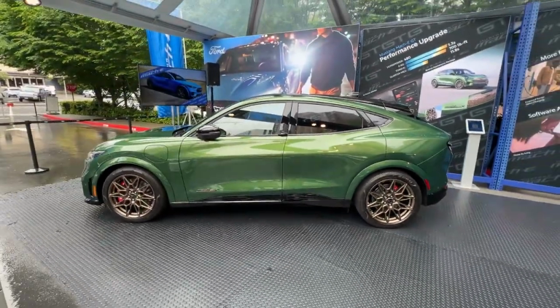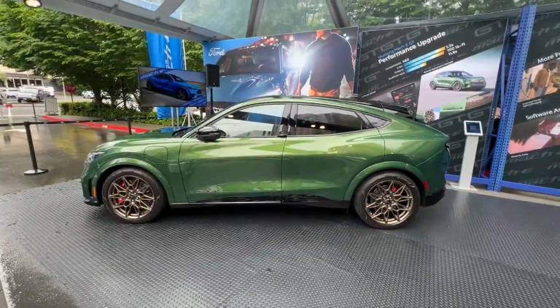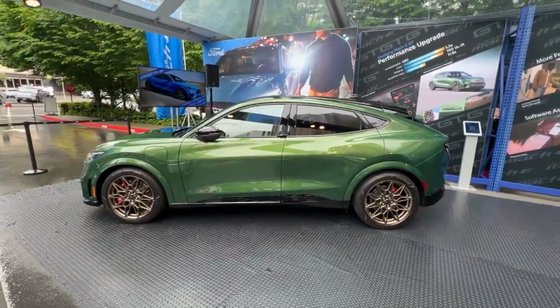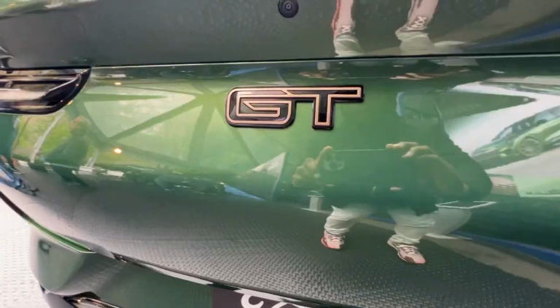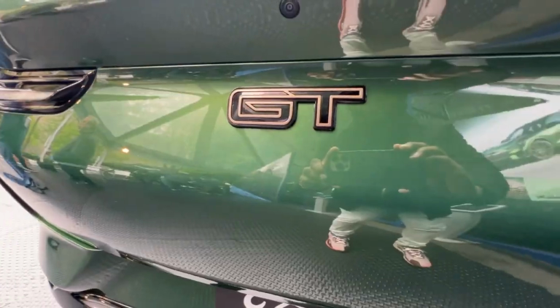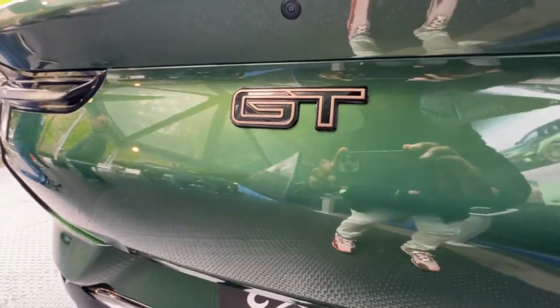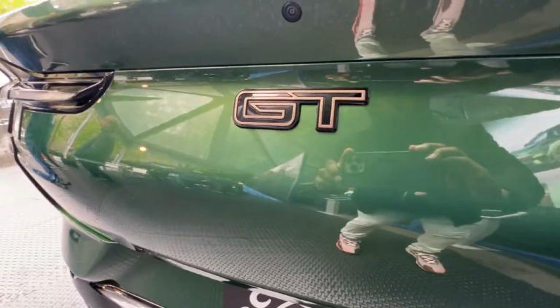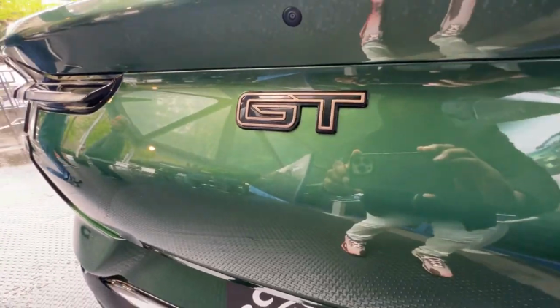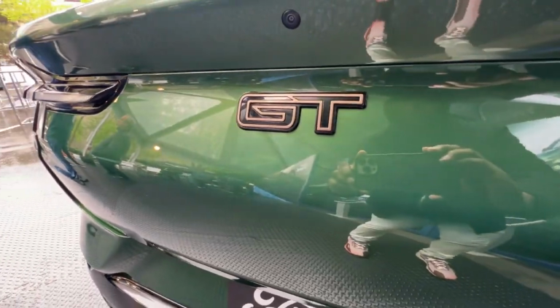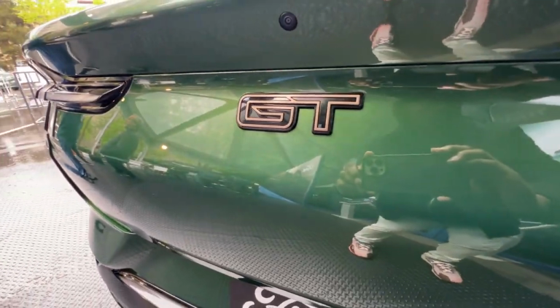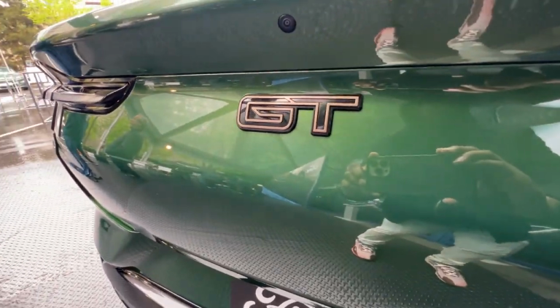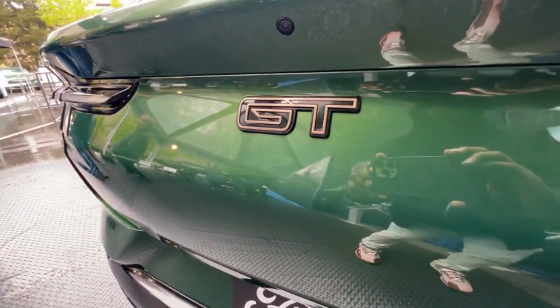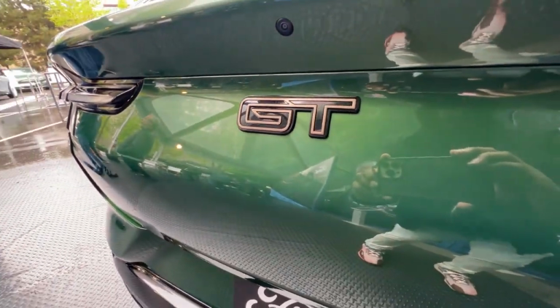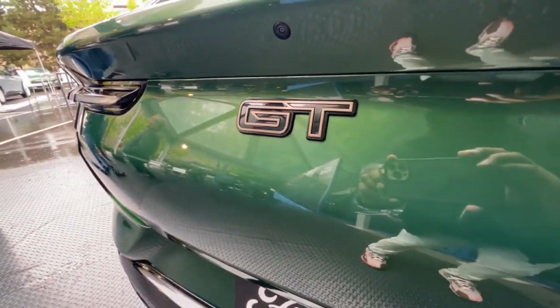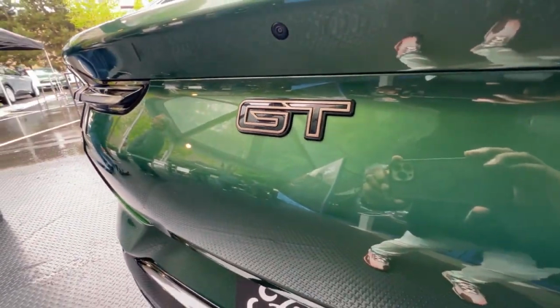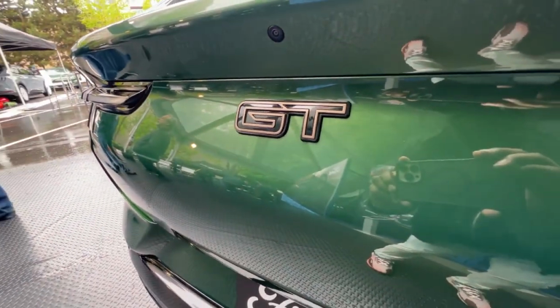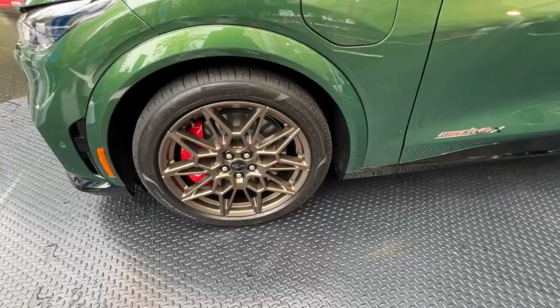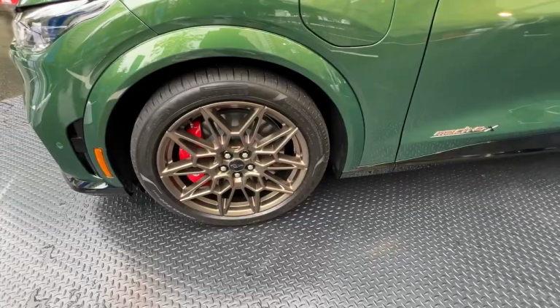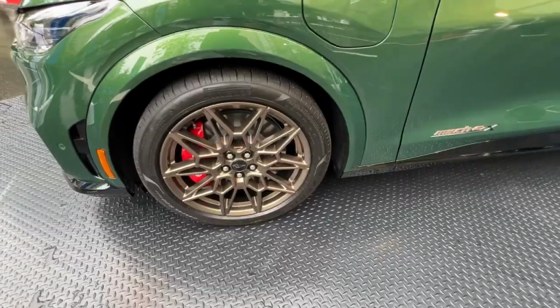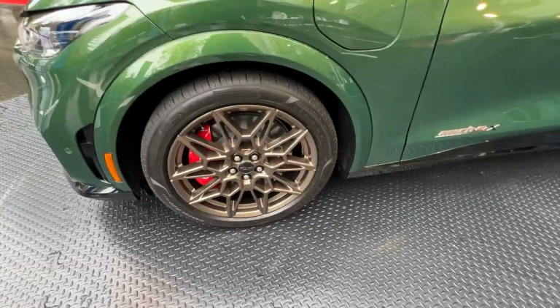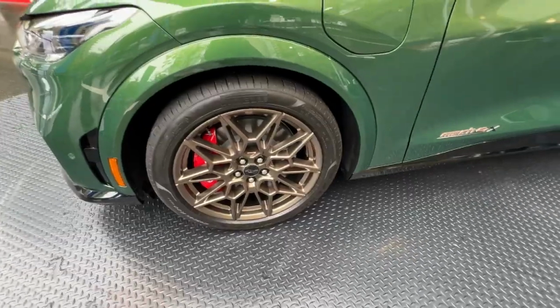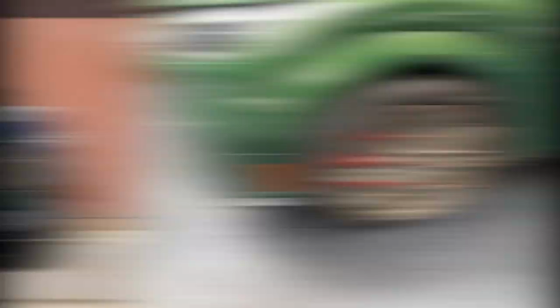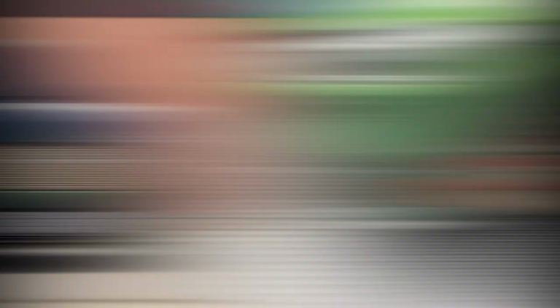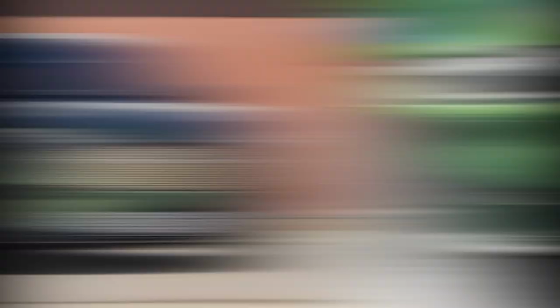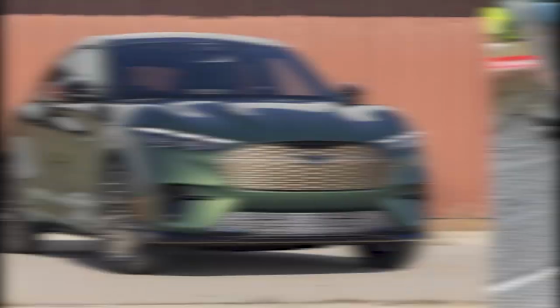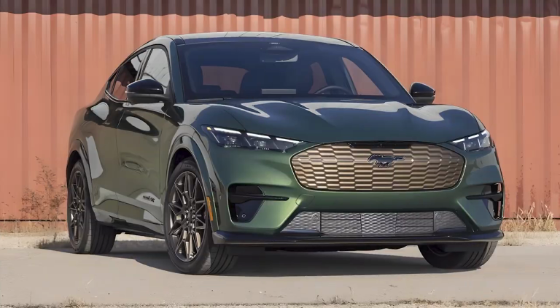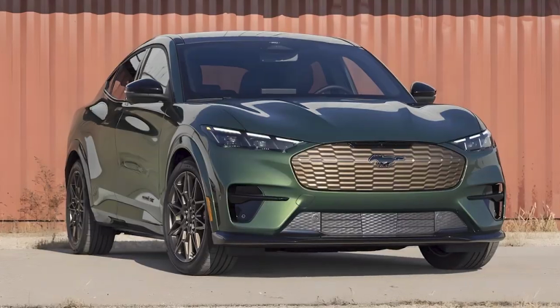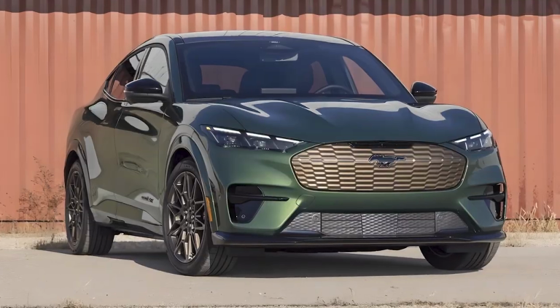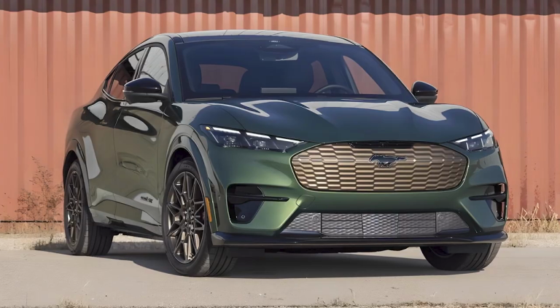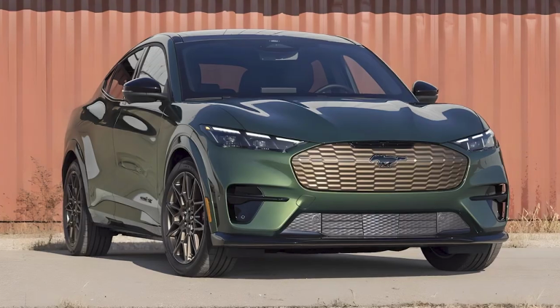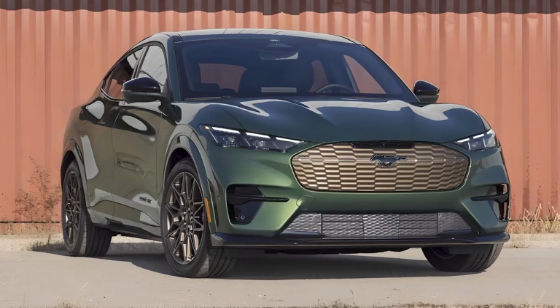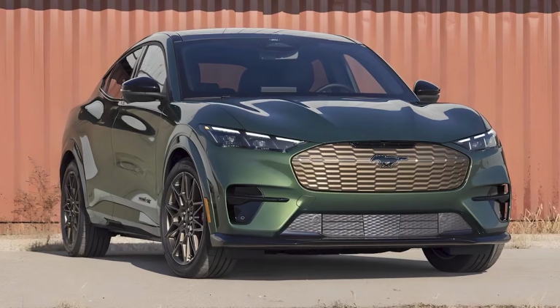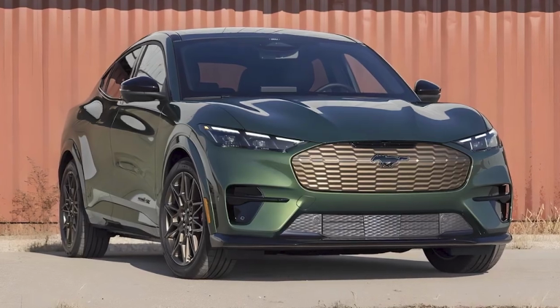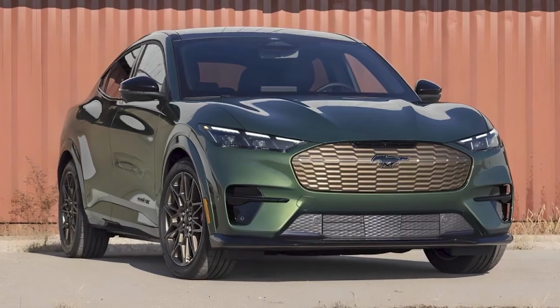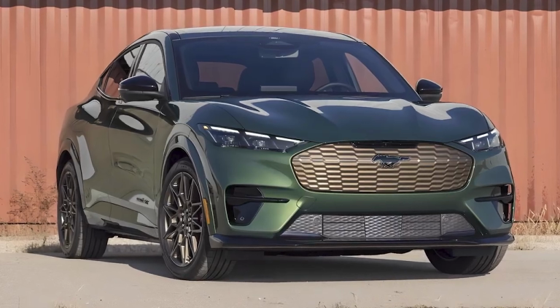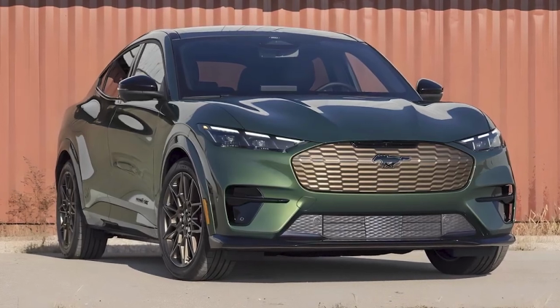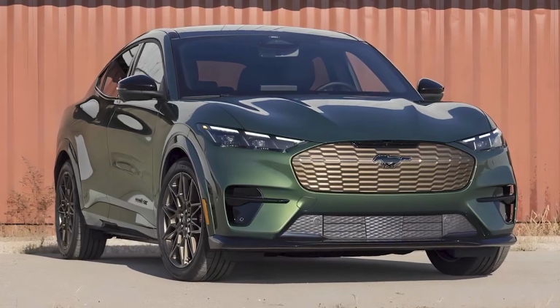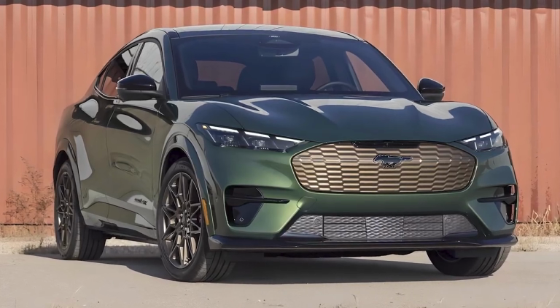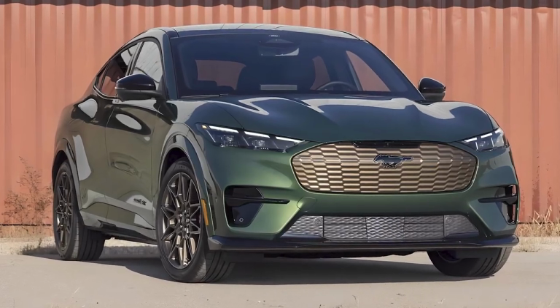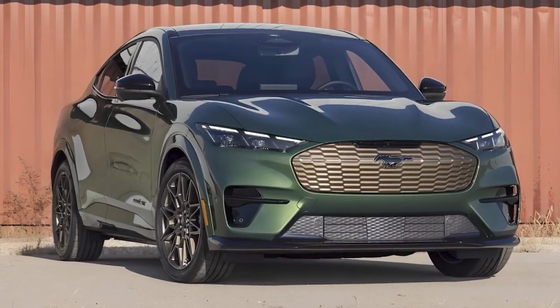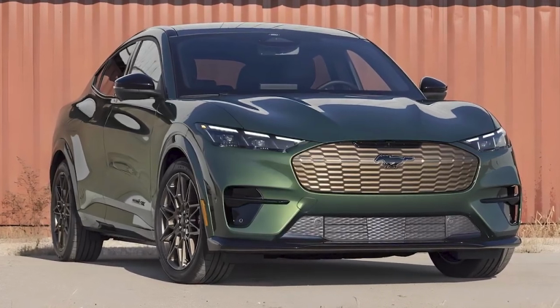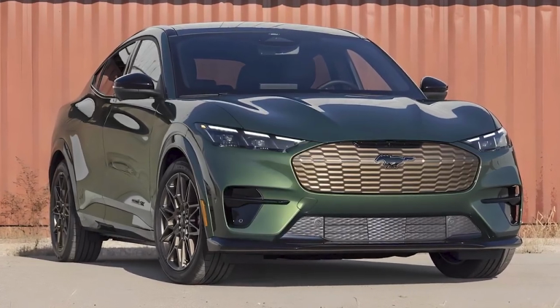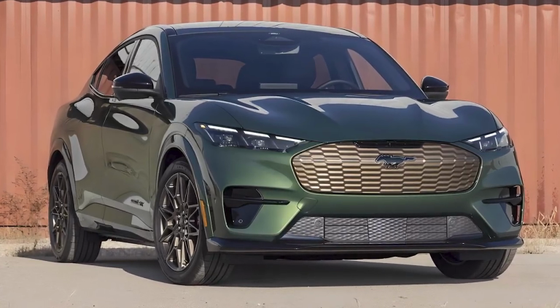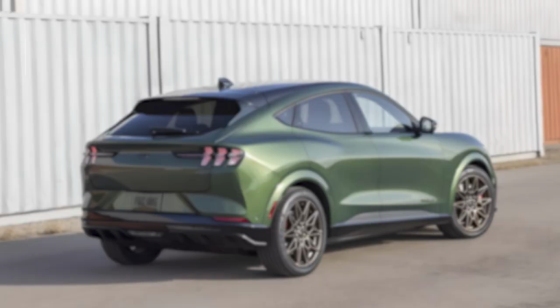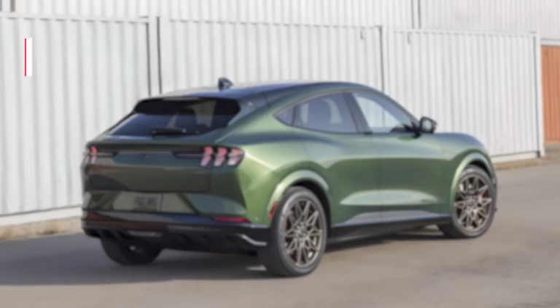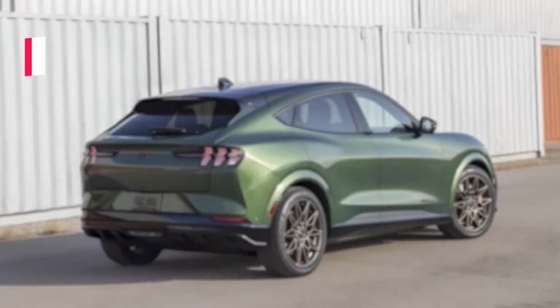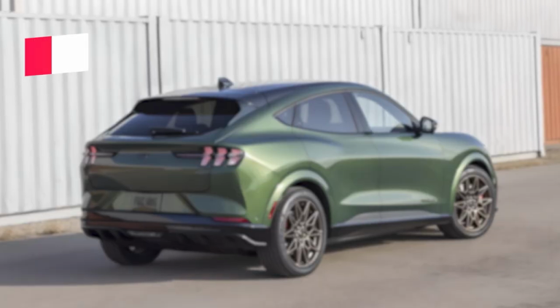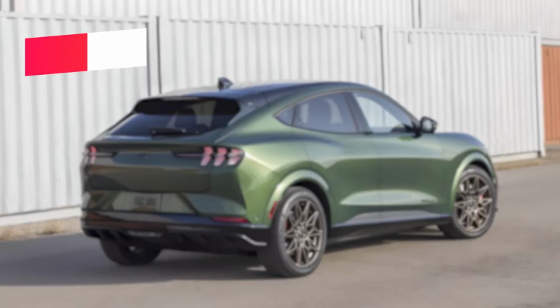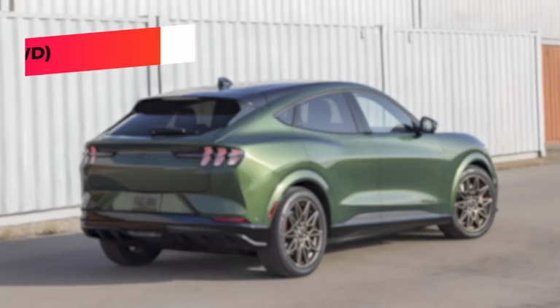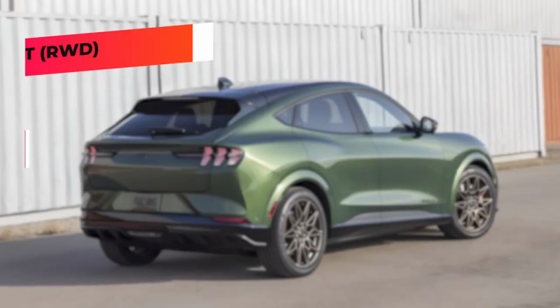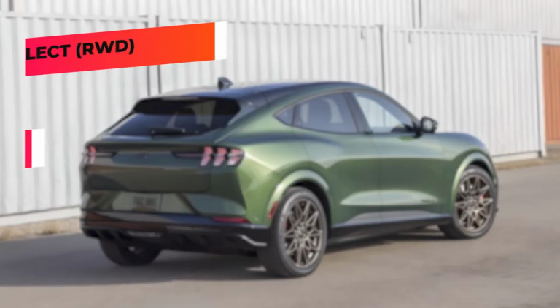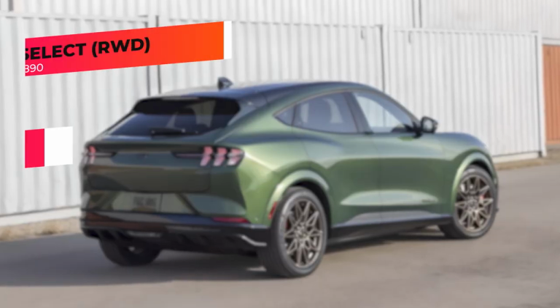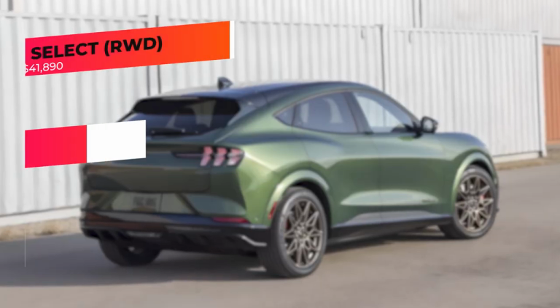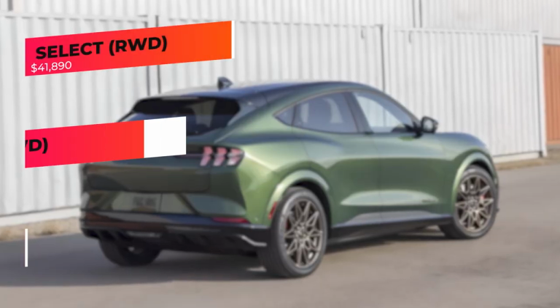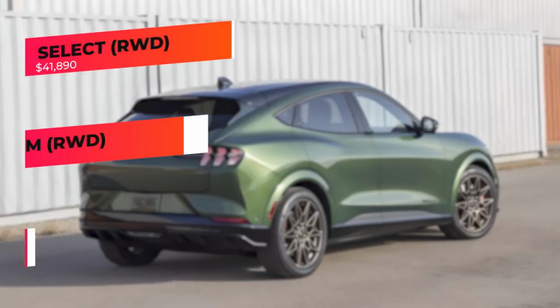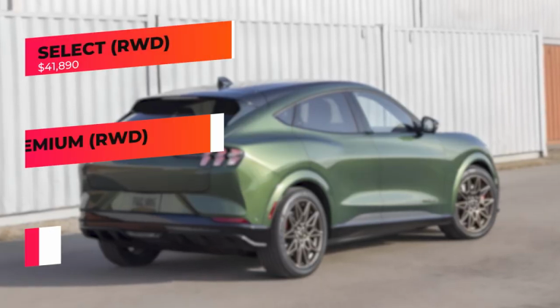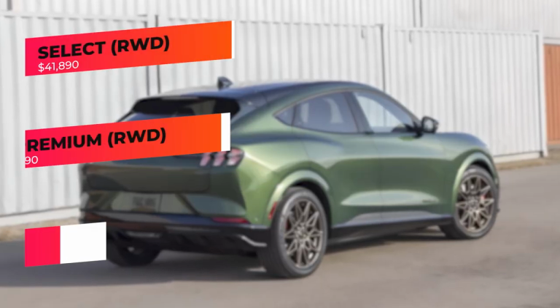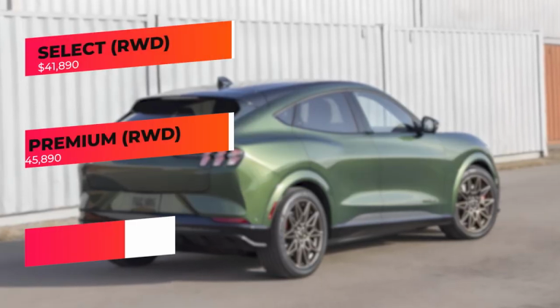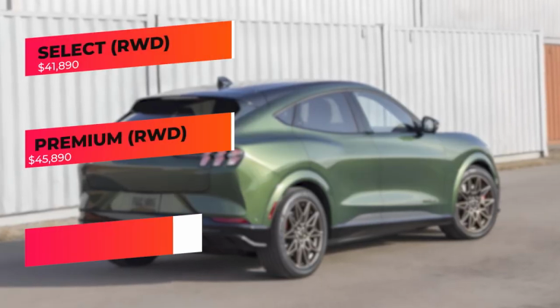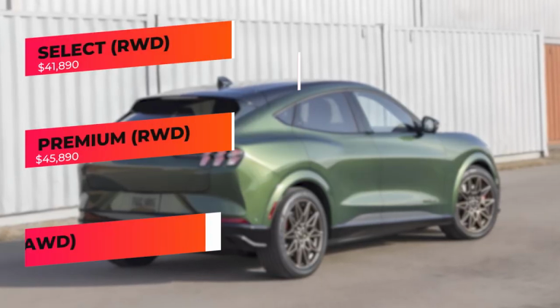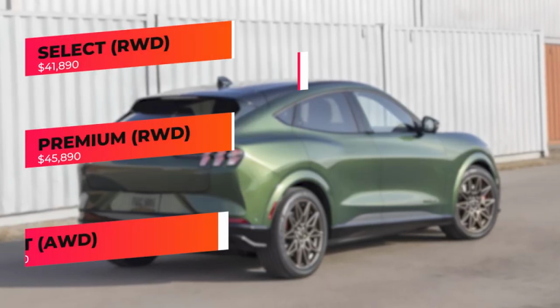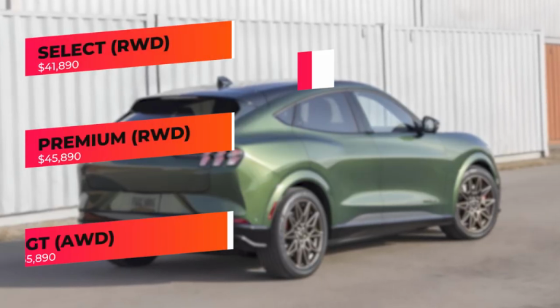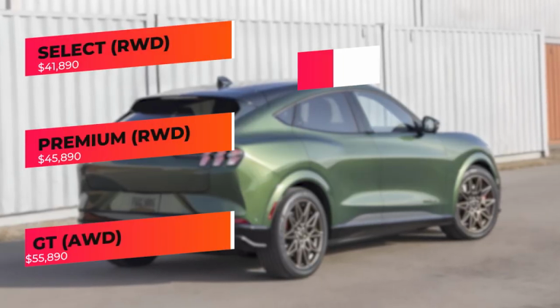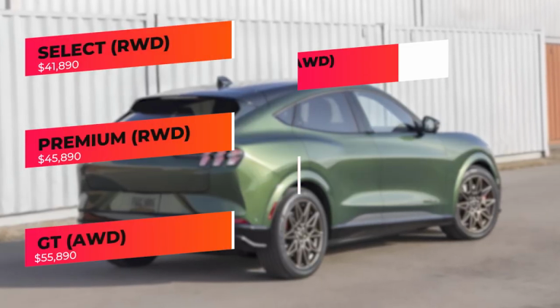There's also a new bronze appearance package for the GT, with bronze-colored wheels and a bronze-colored front grille. The Ford Mustang Mach-E will be offered in six trims.